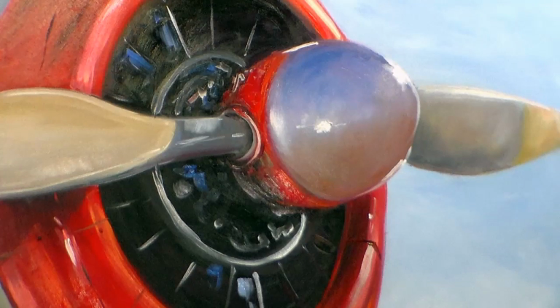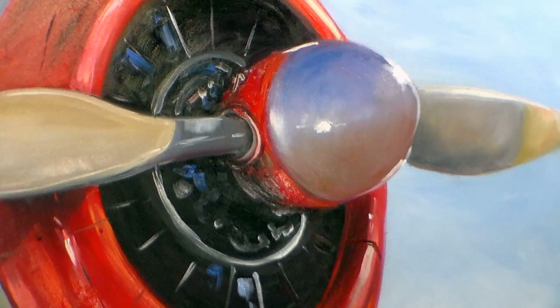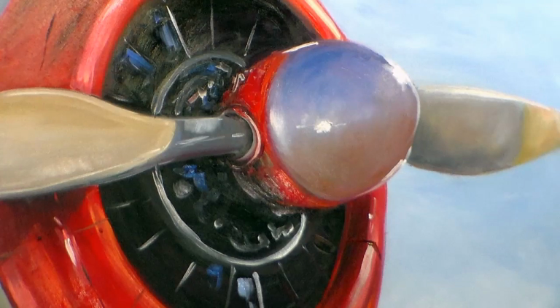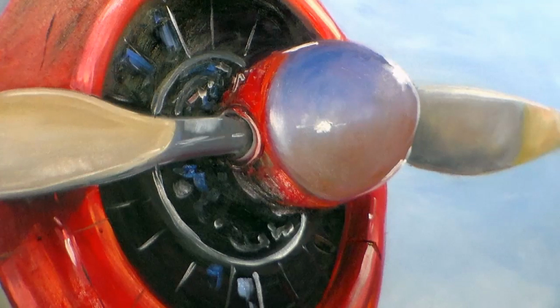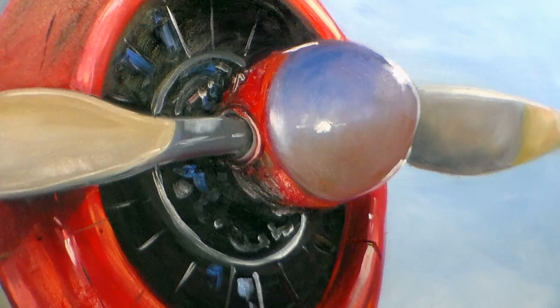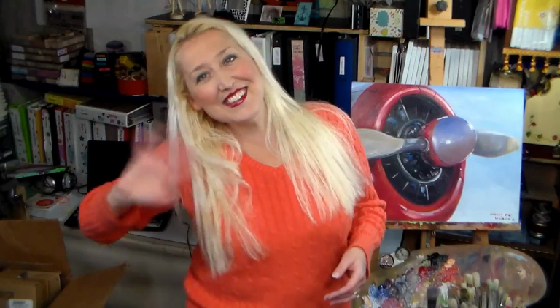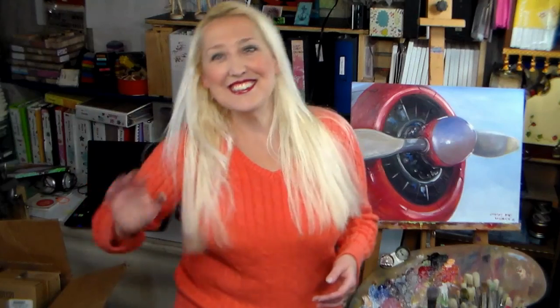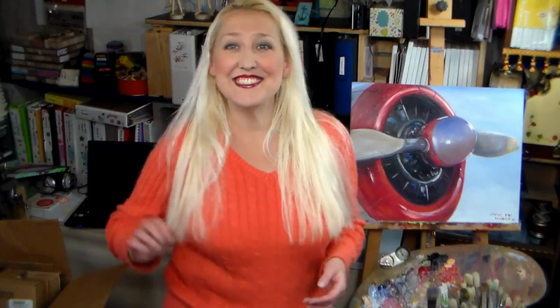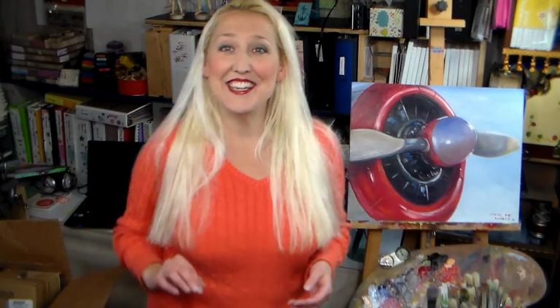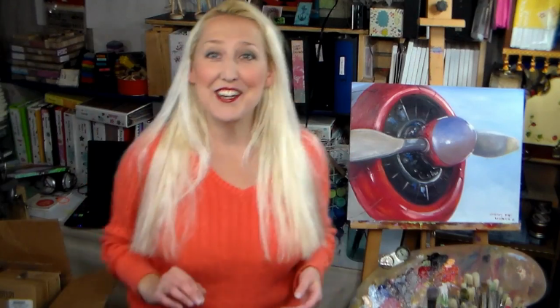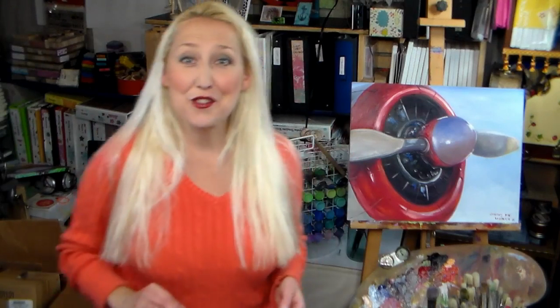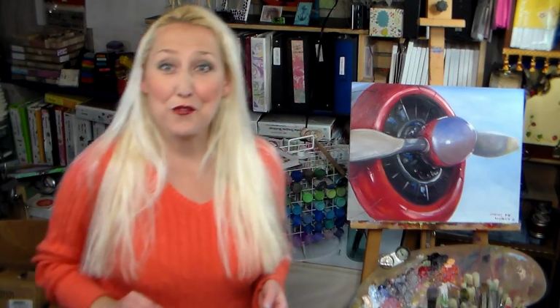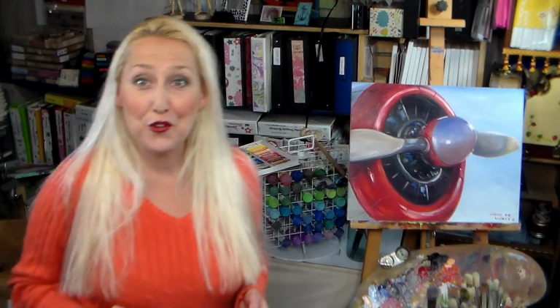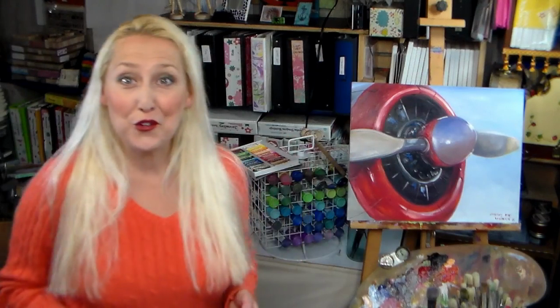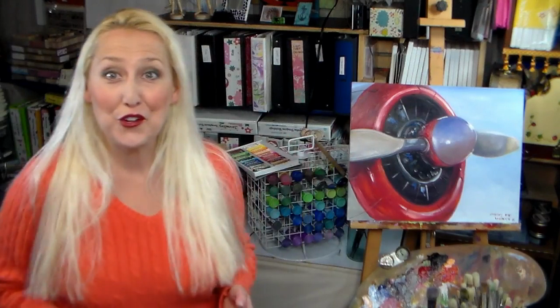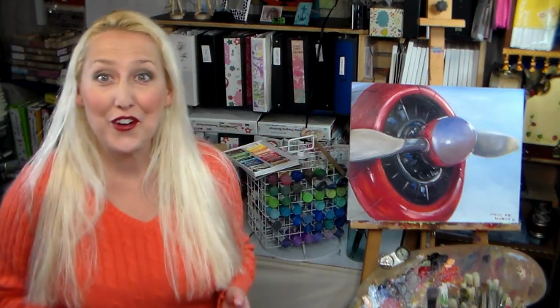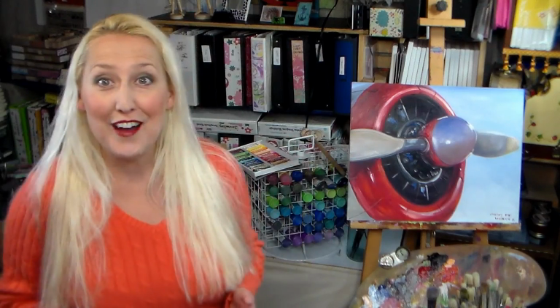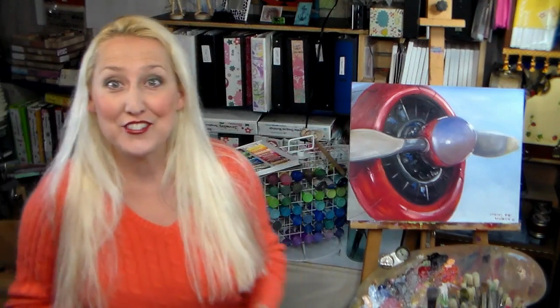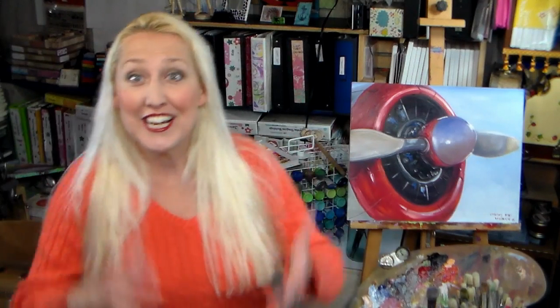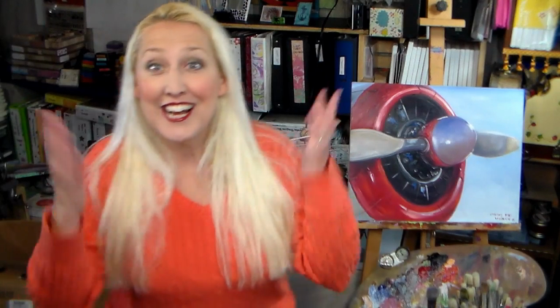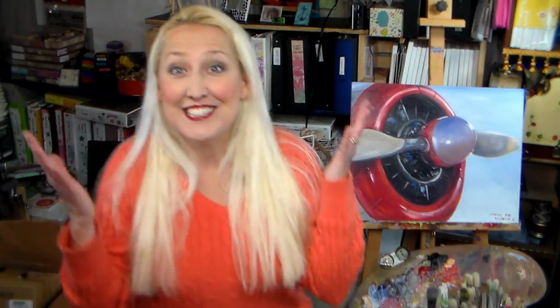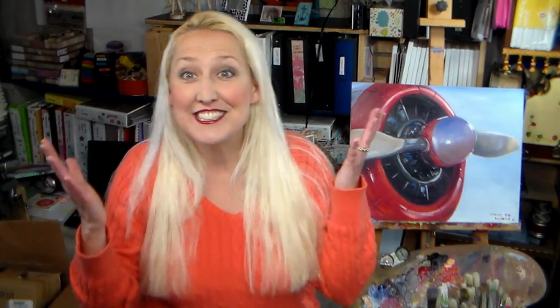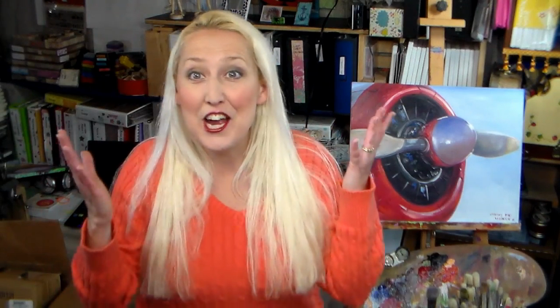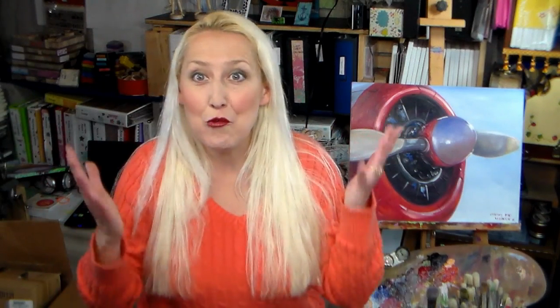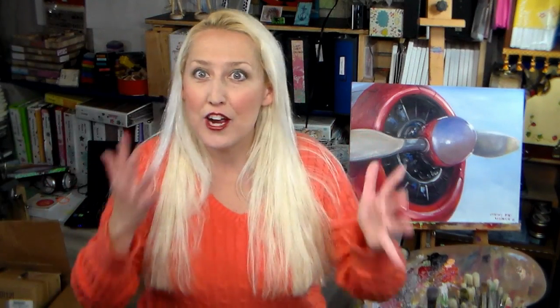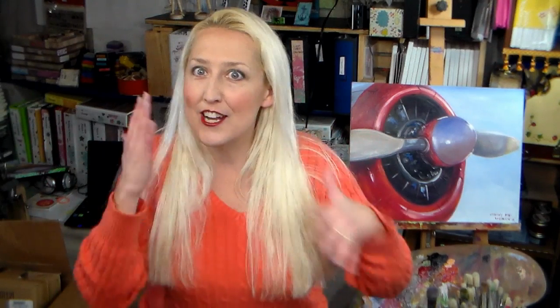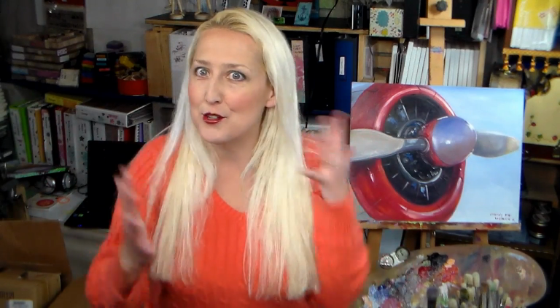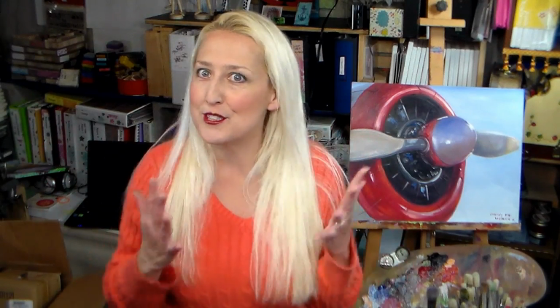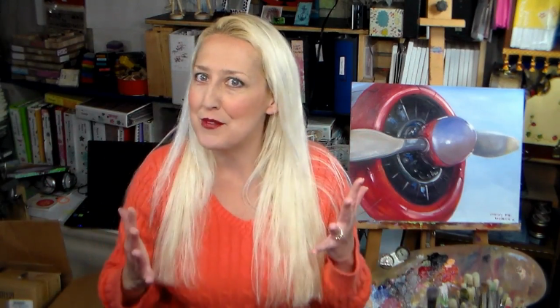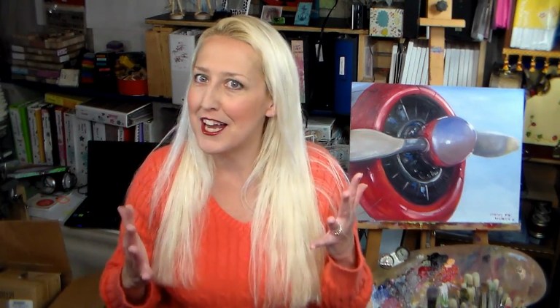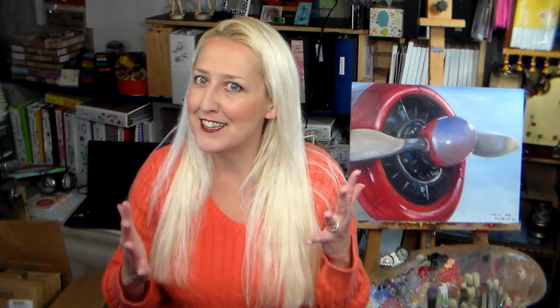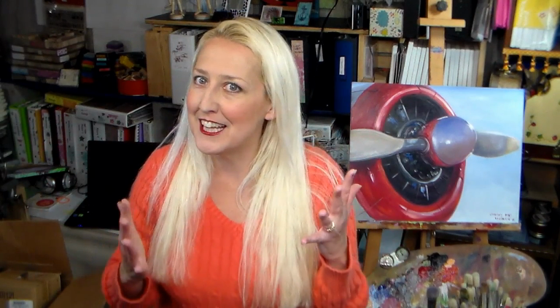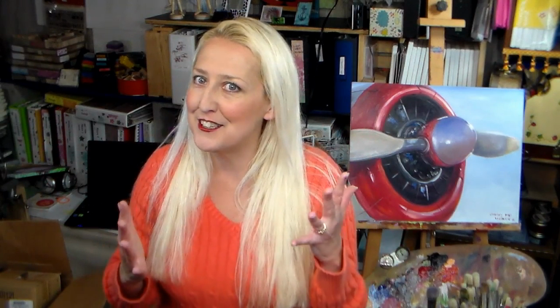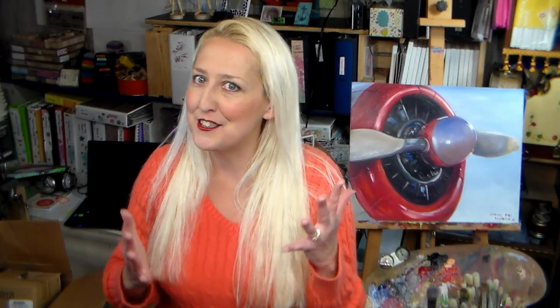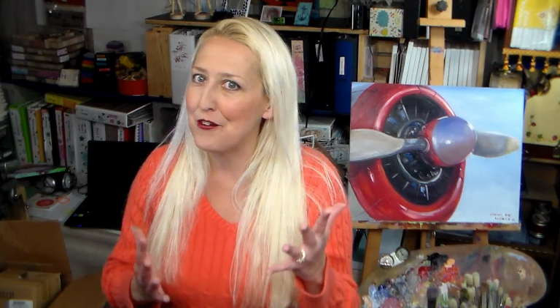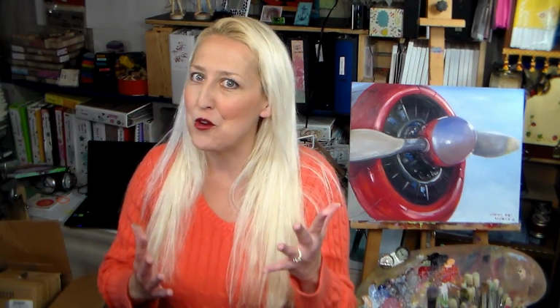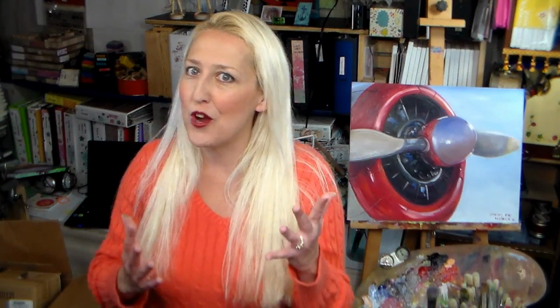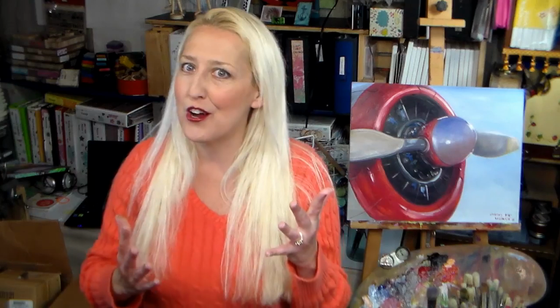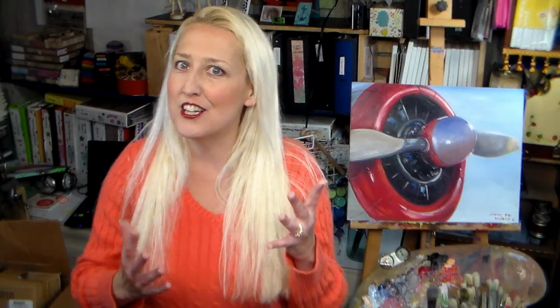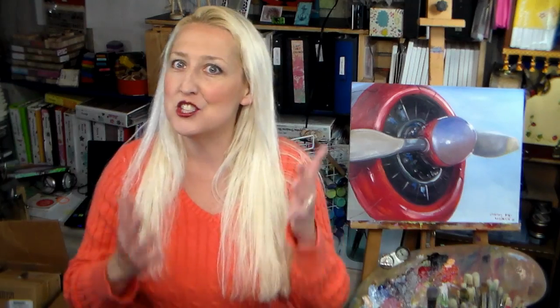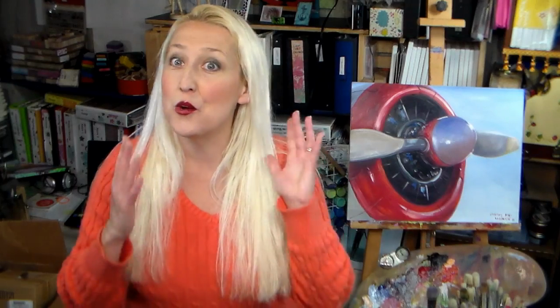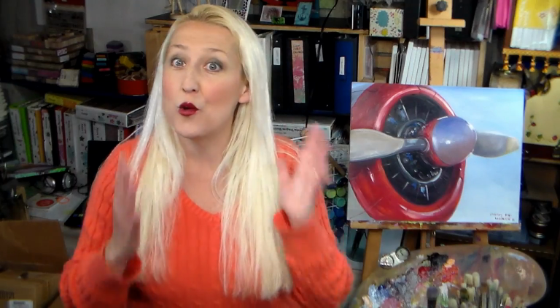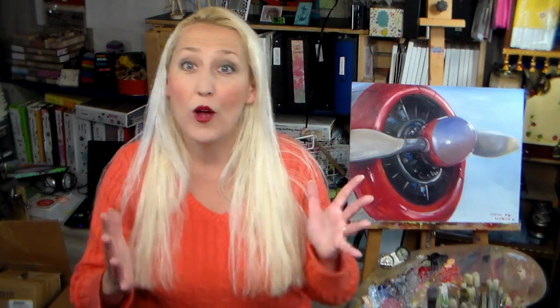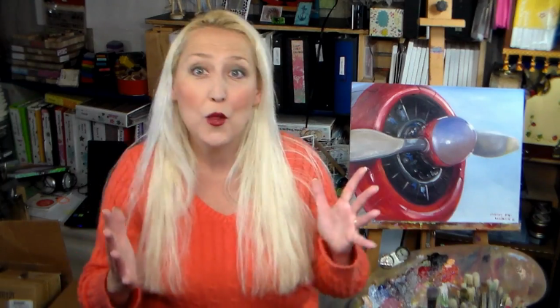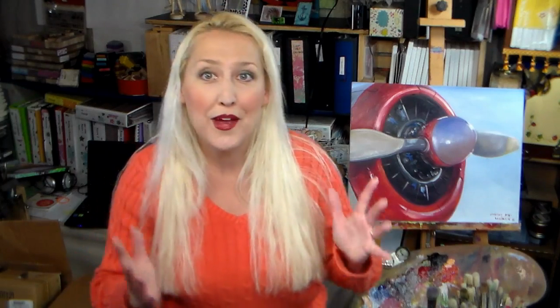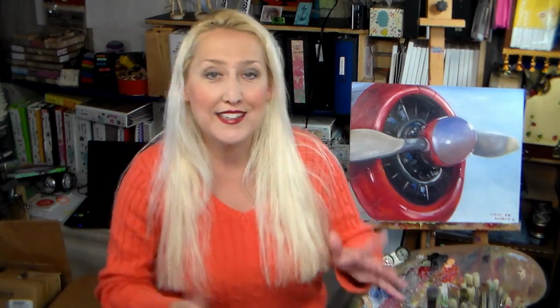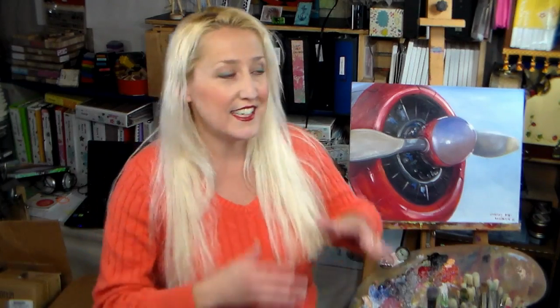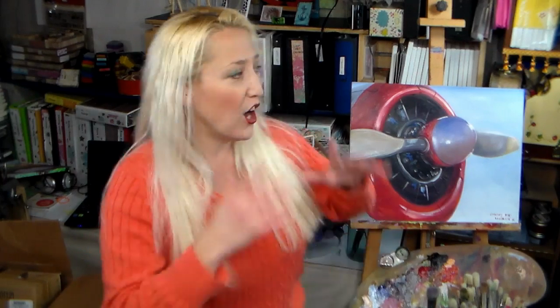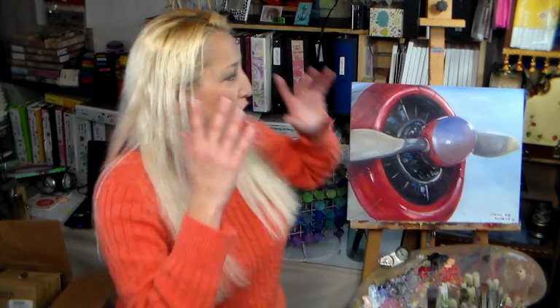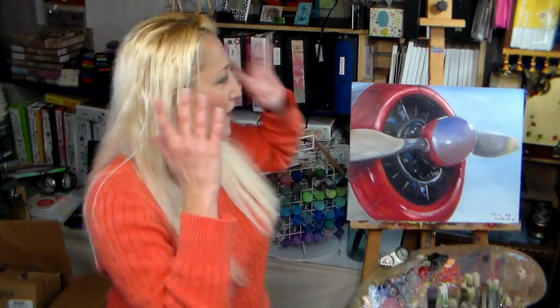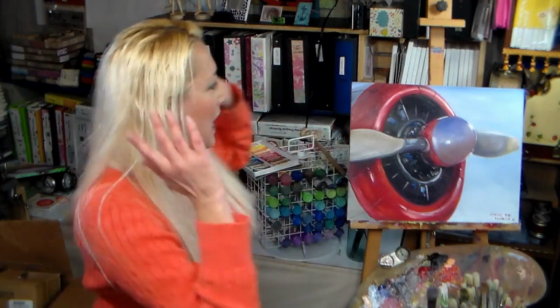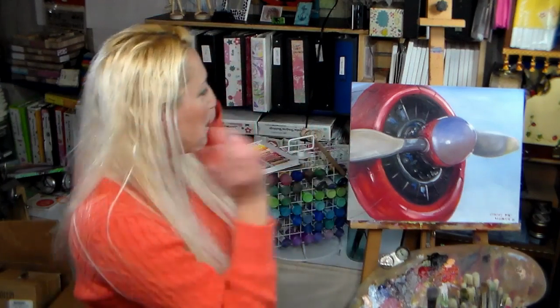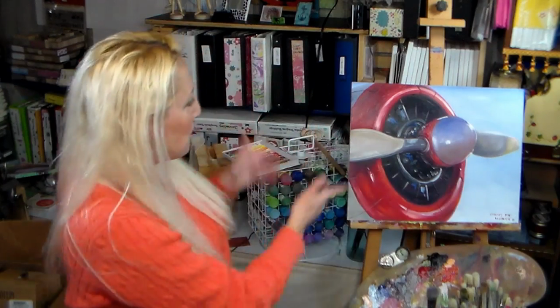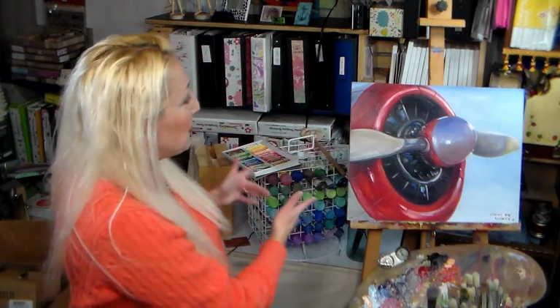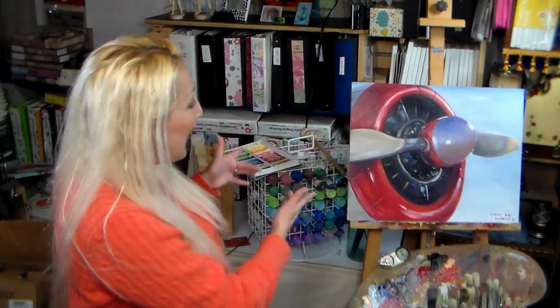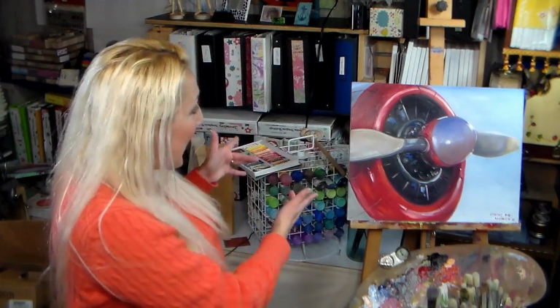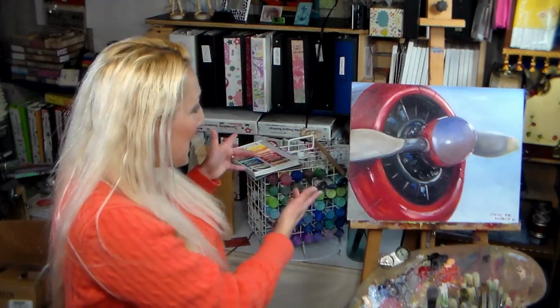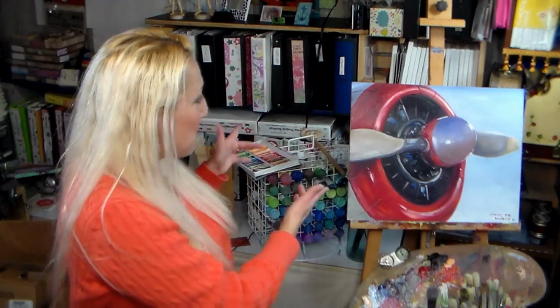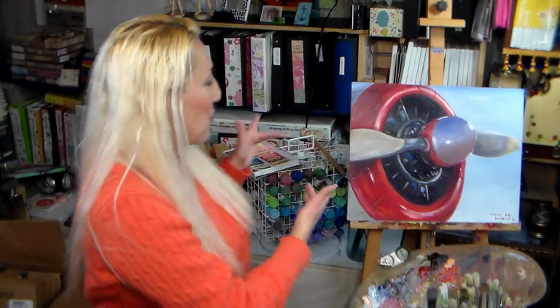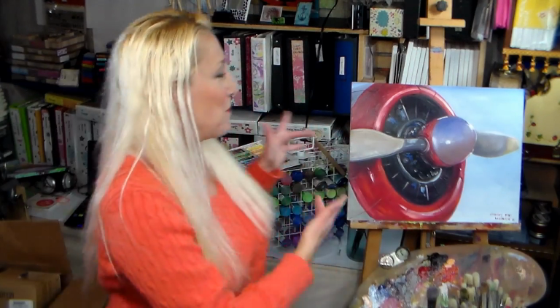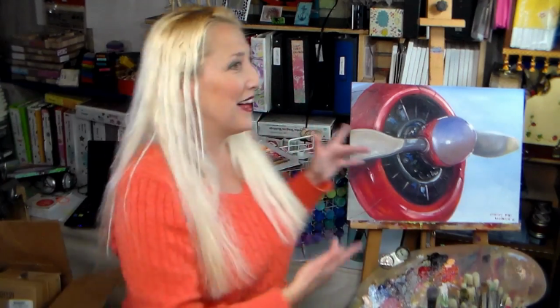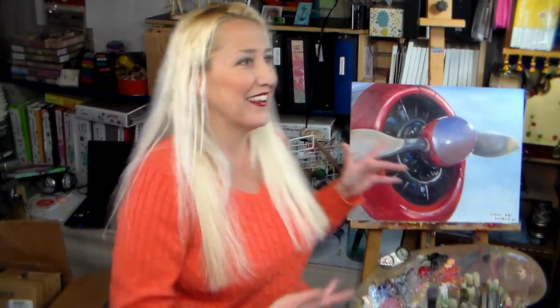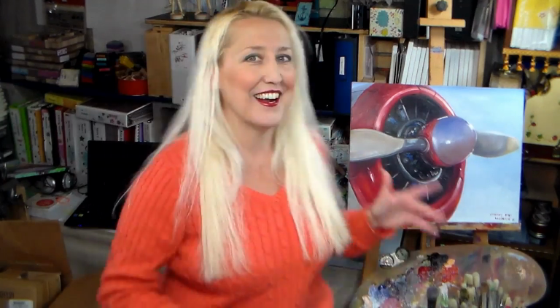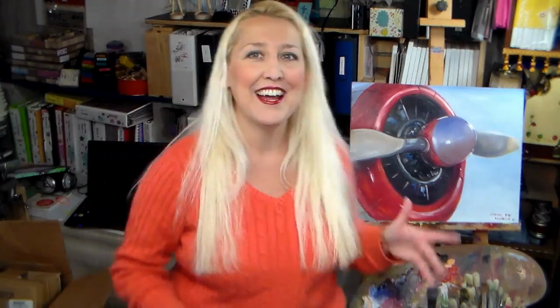Hi there, Lindsay here, the Frugal Crafter! Today we're gonna do something a little different. We are gonna do an oil painting of a plane propeller.